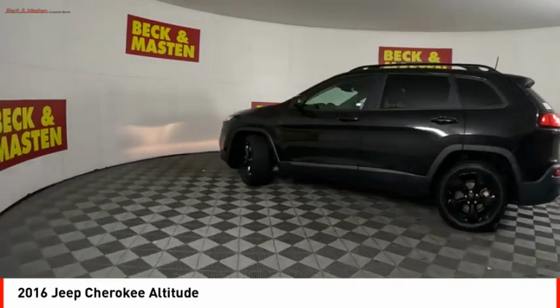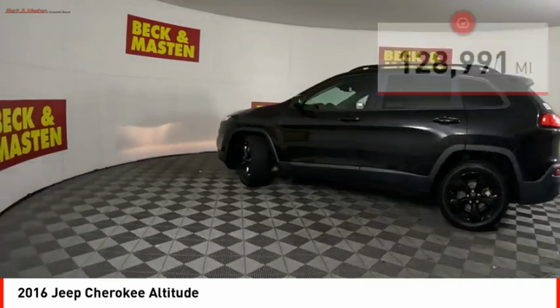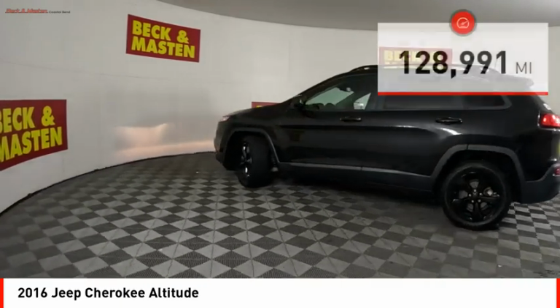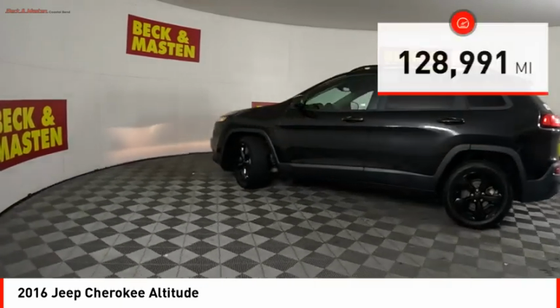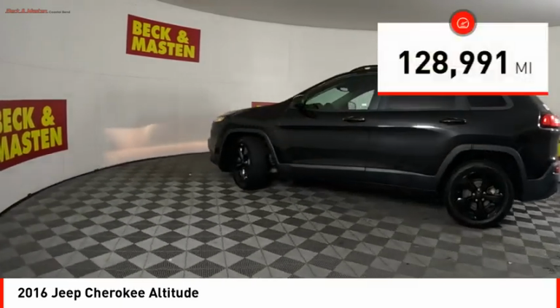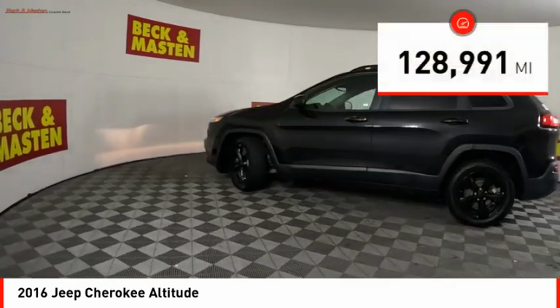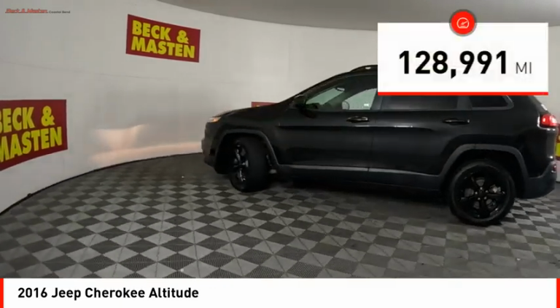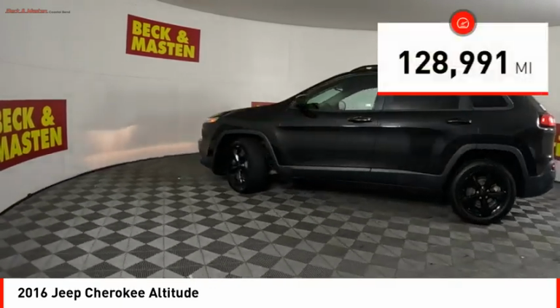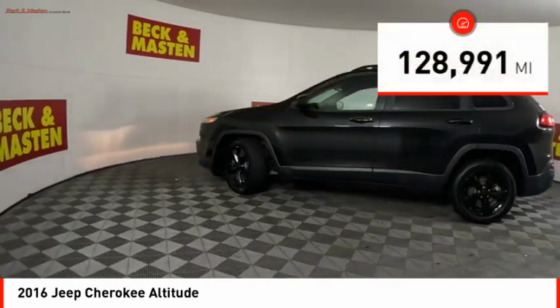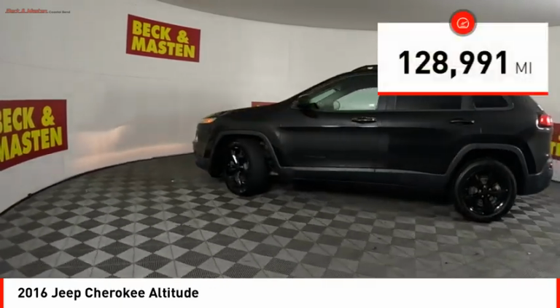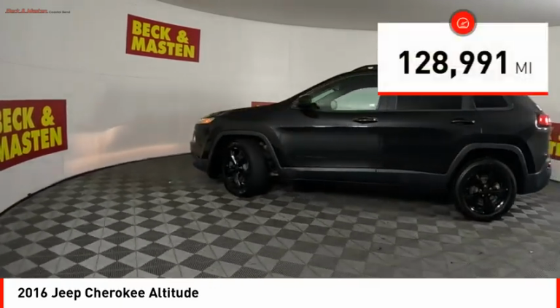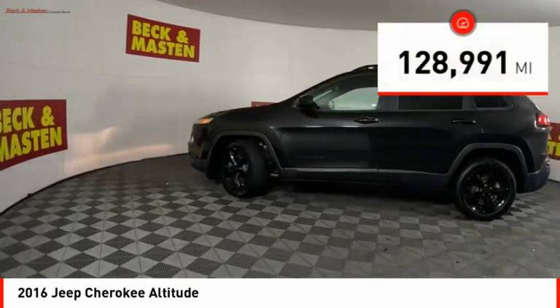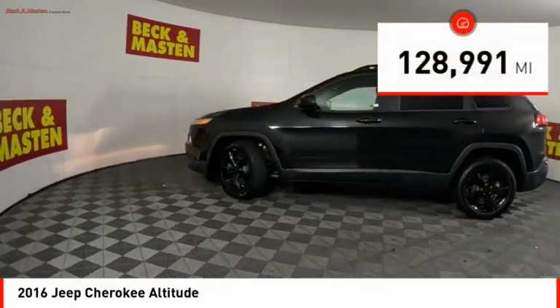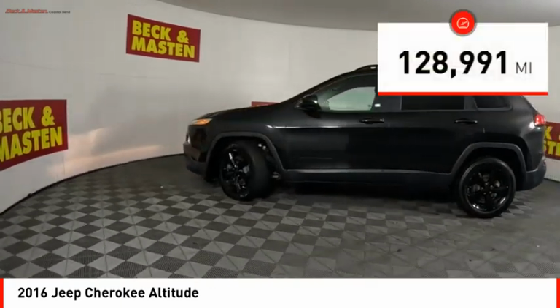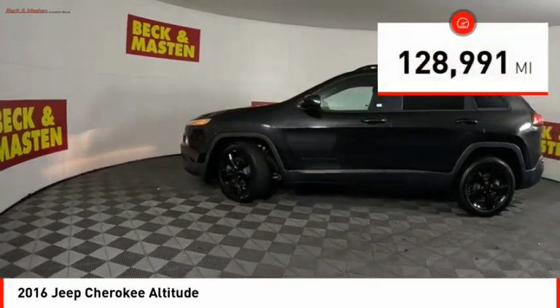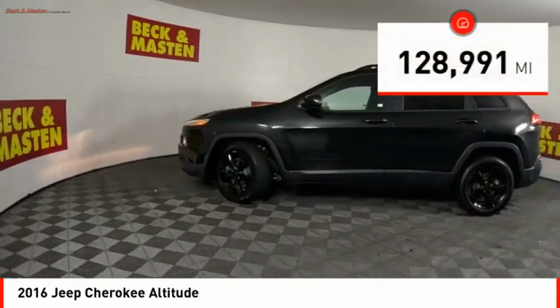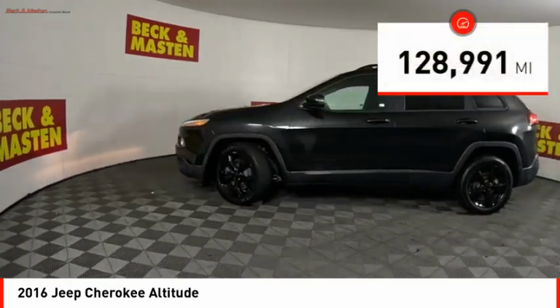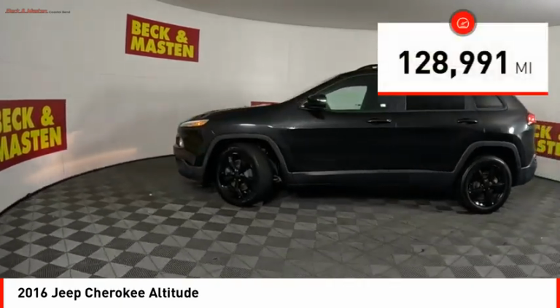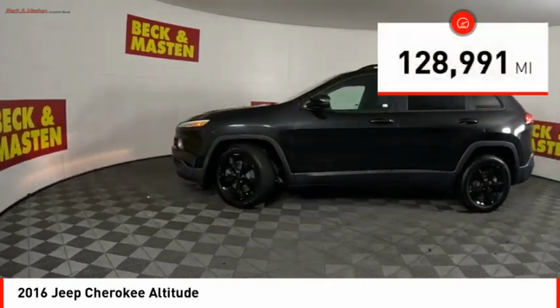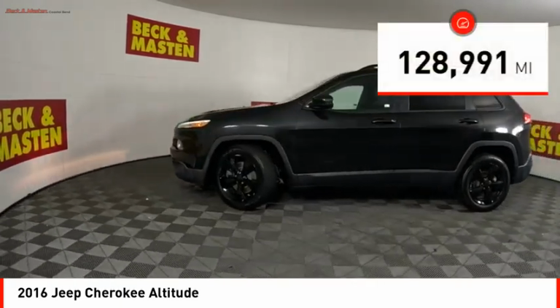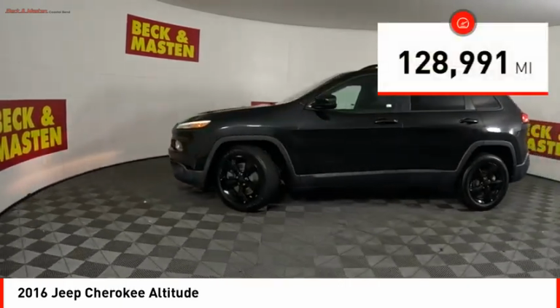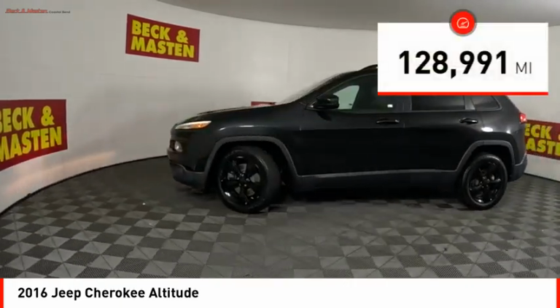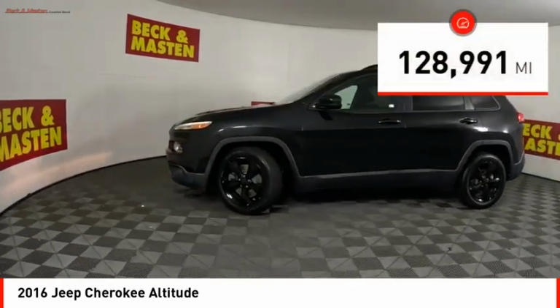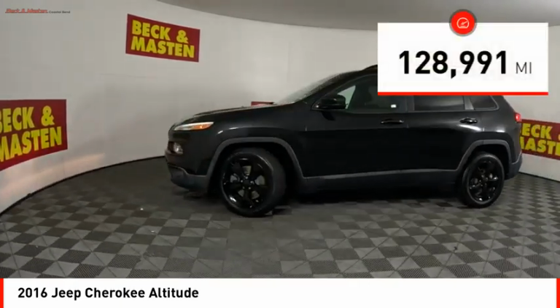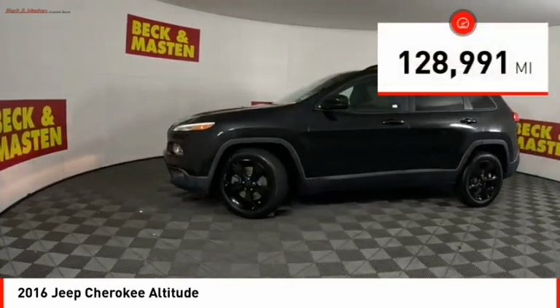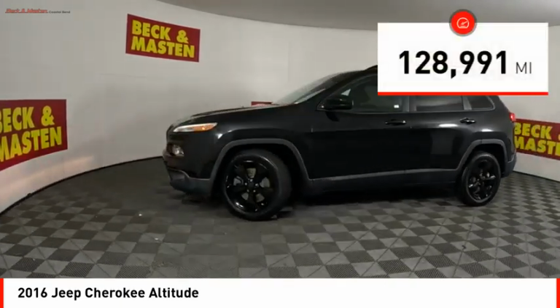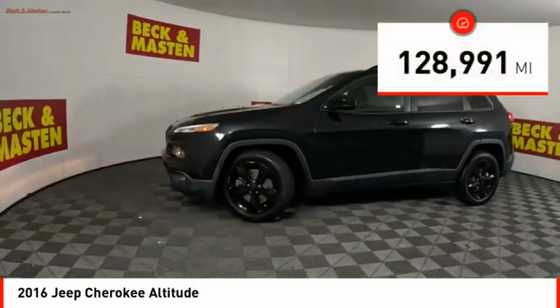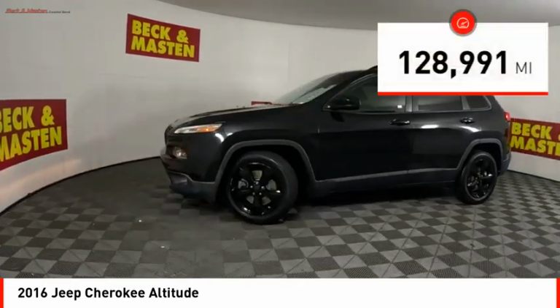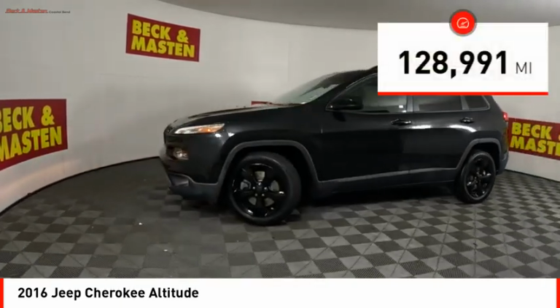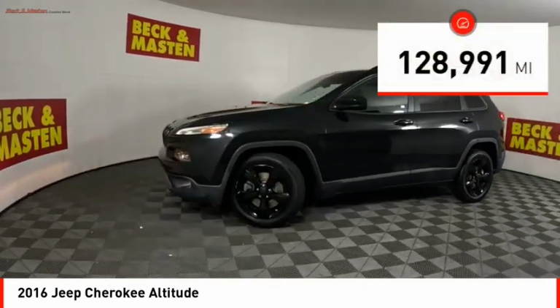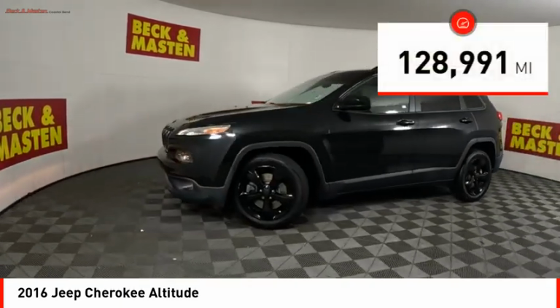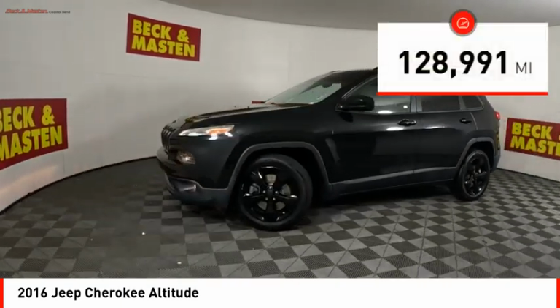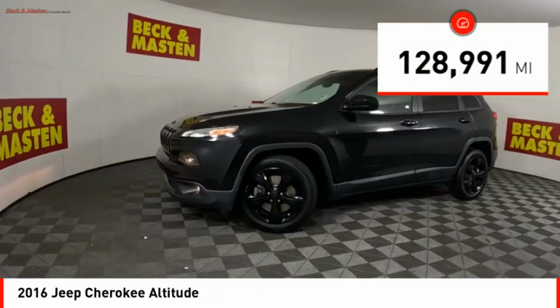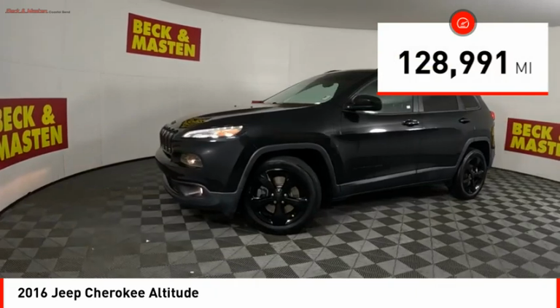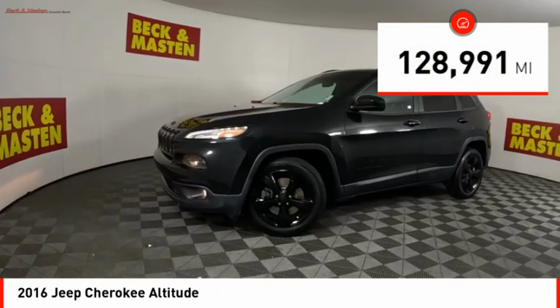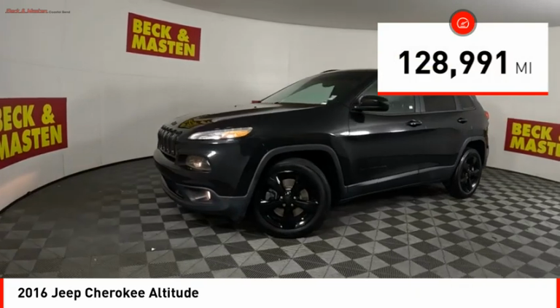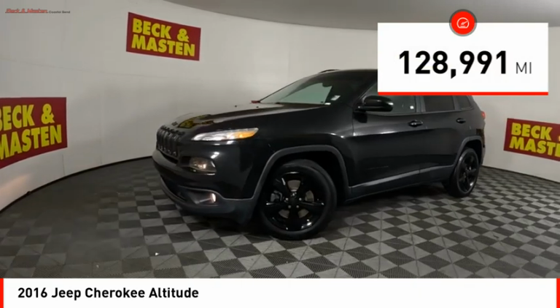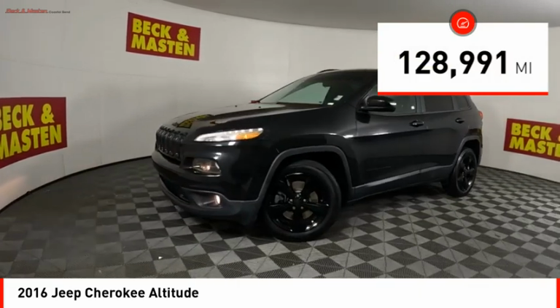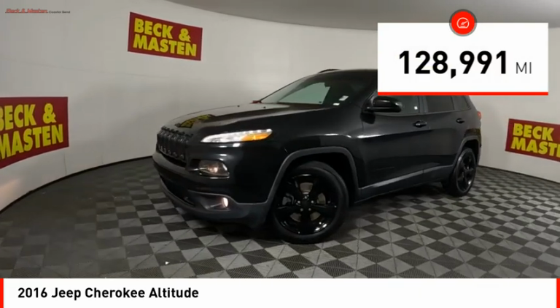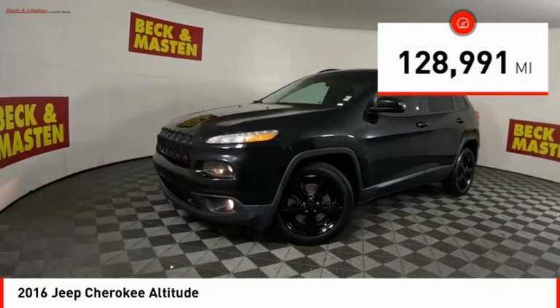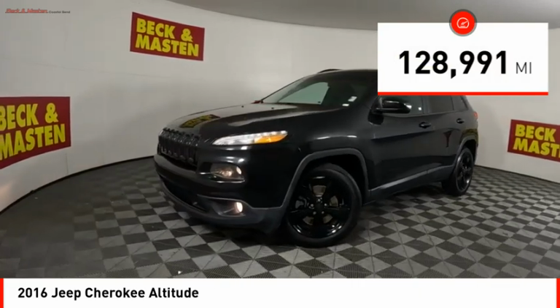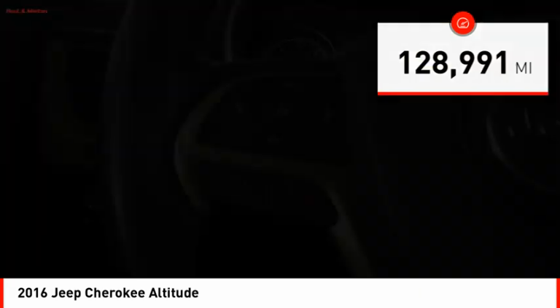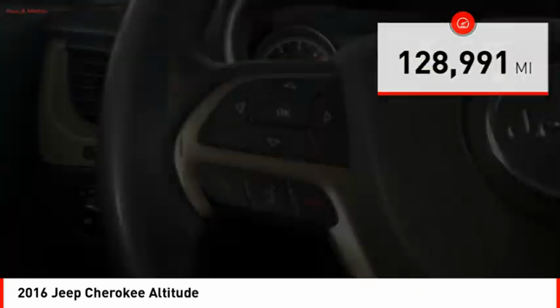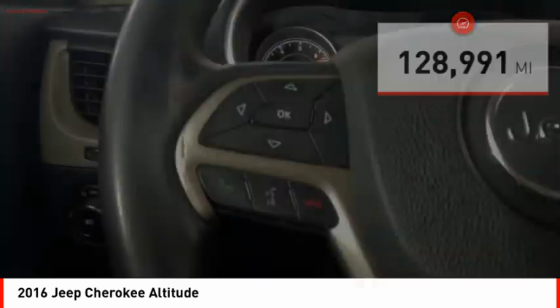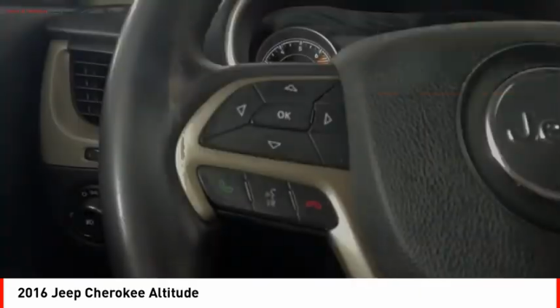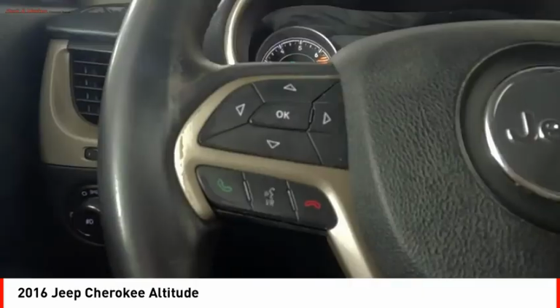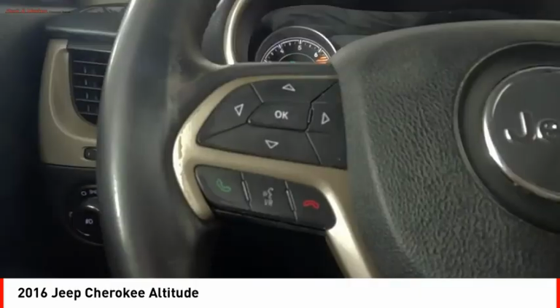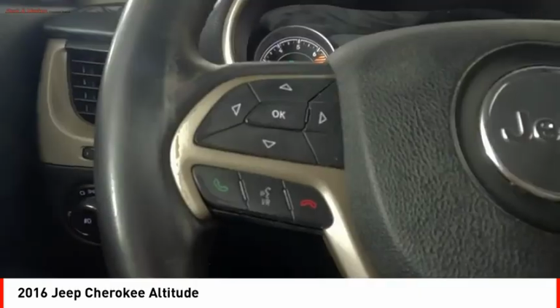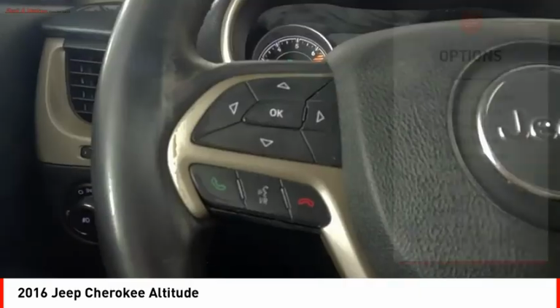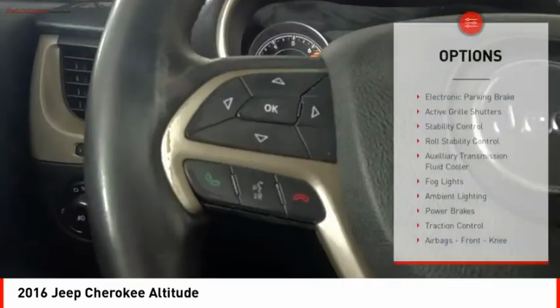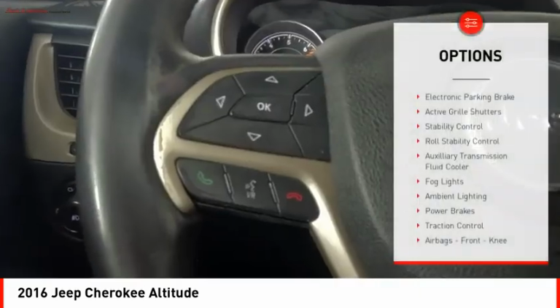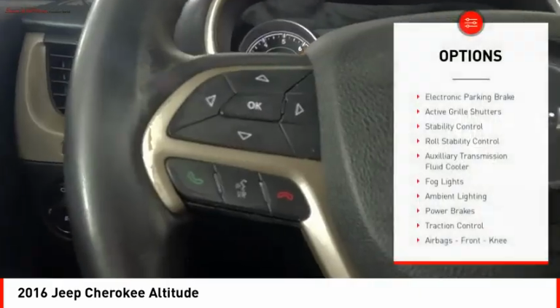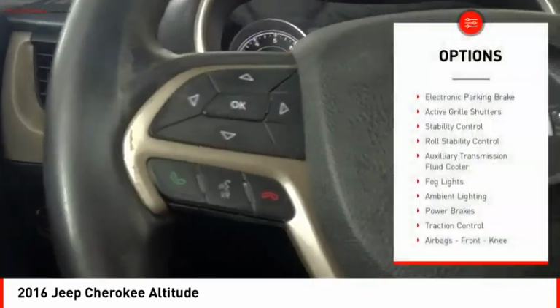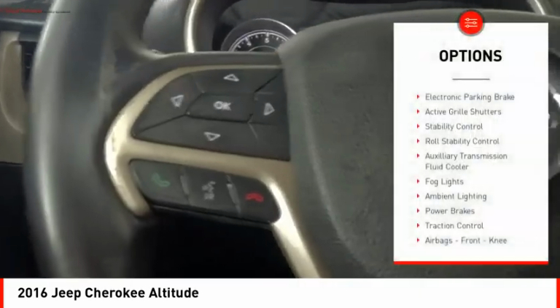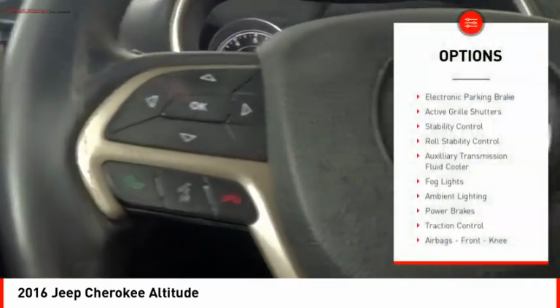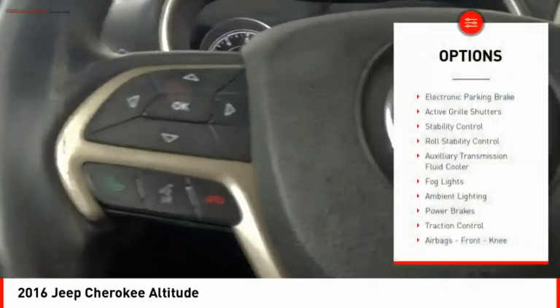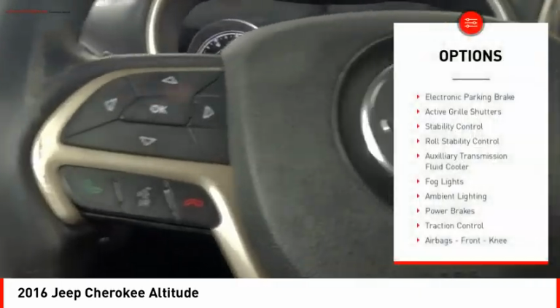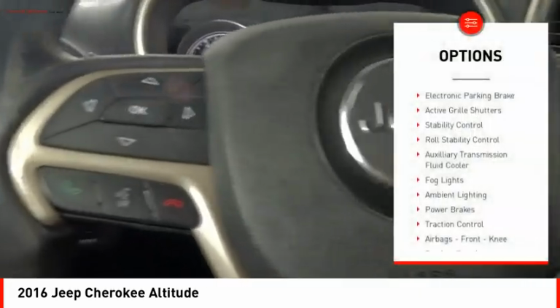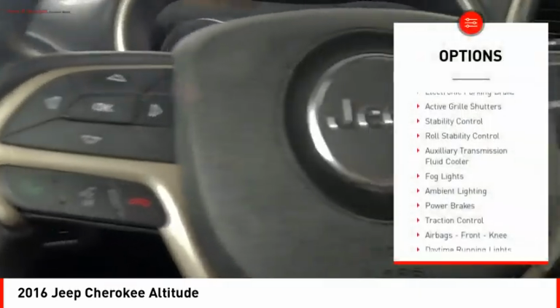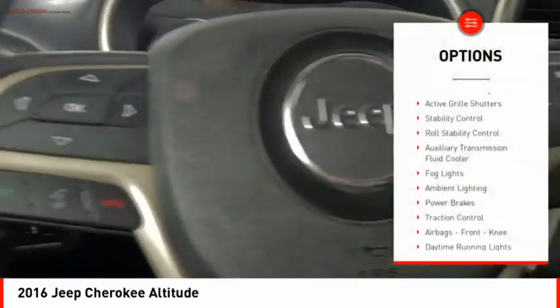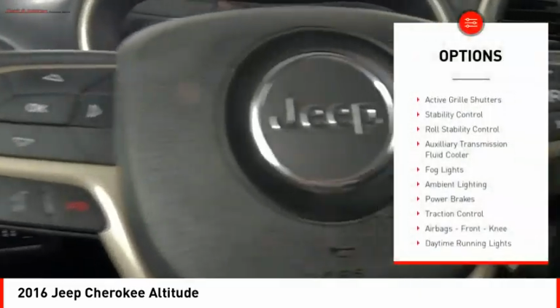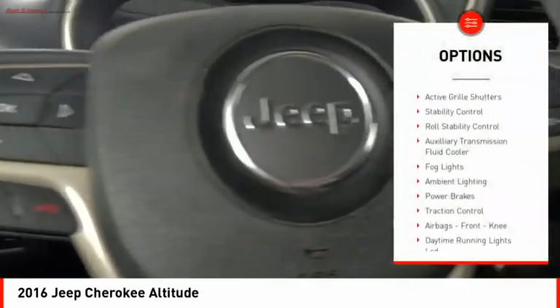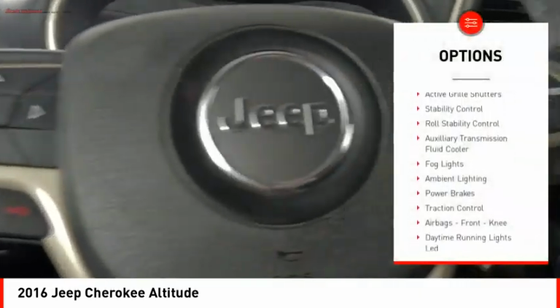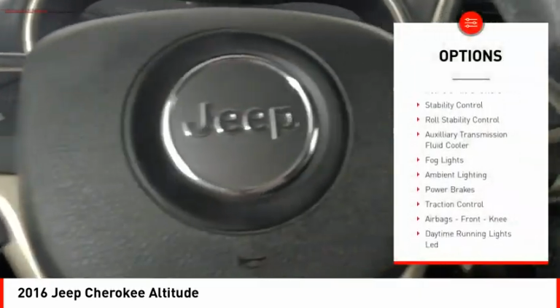This vehicle has less than 130,000 miles. Here are some of this vehicle's great options: electronic parking brake.